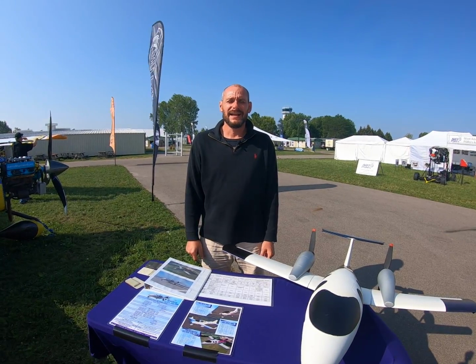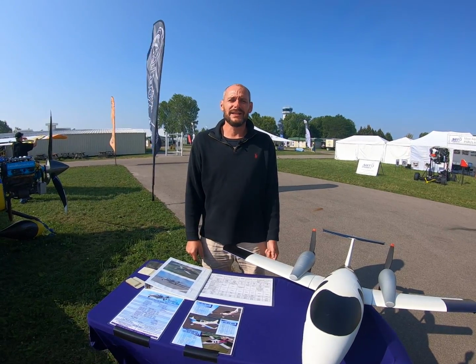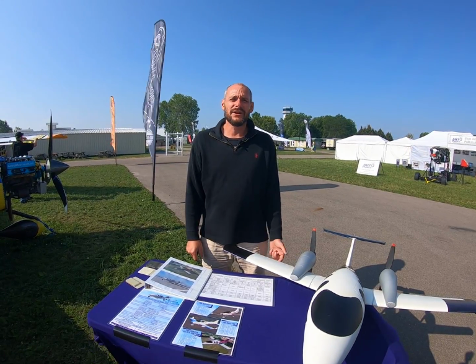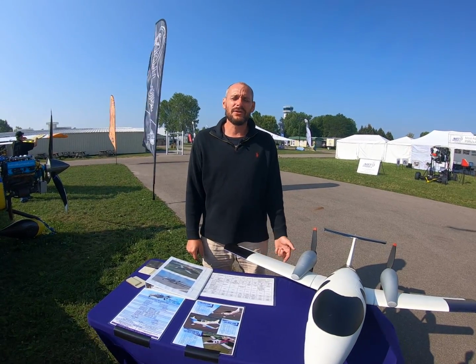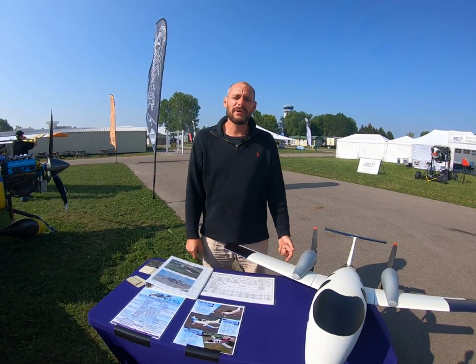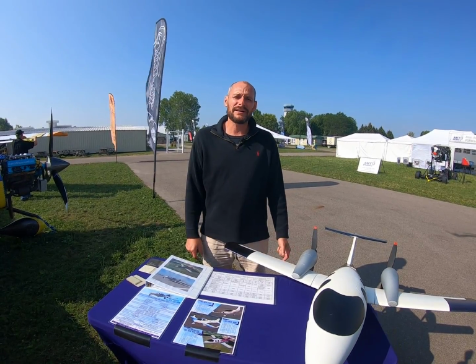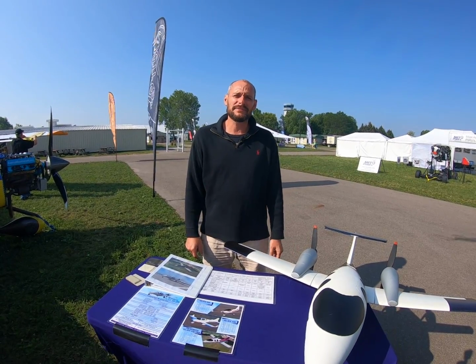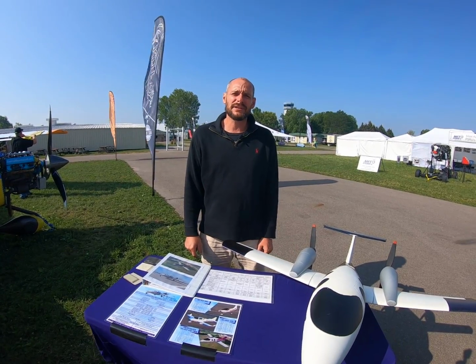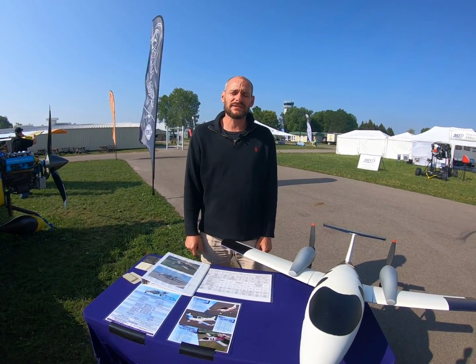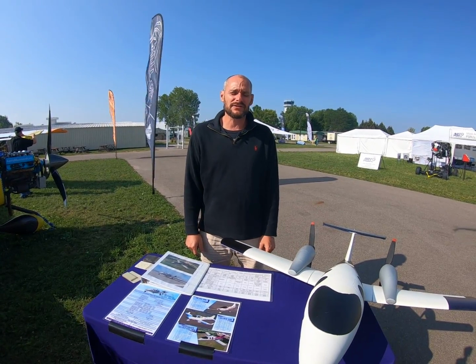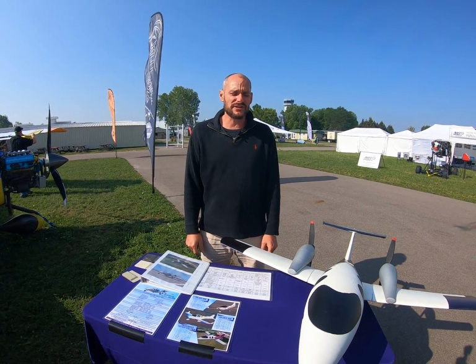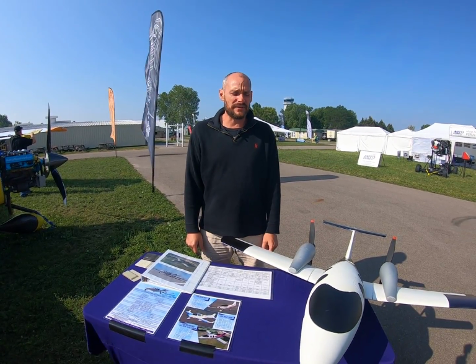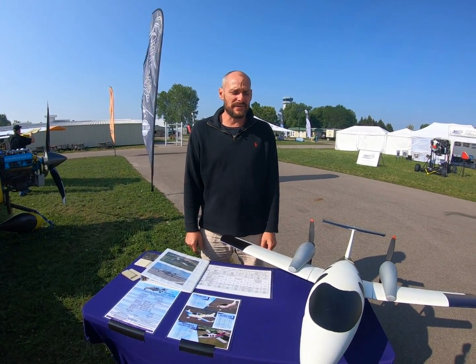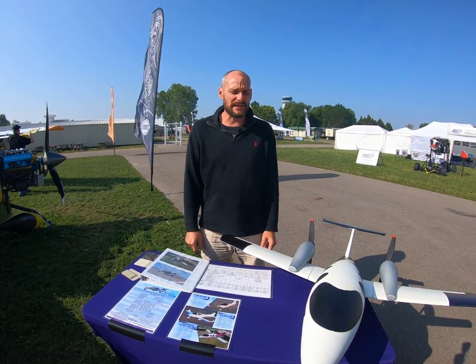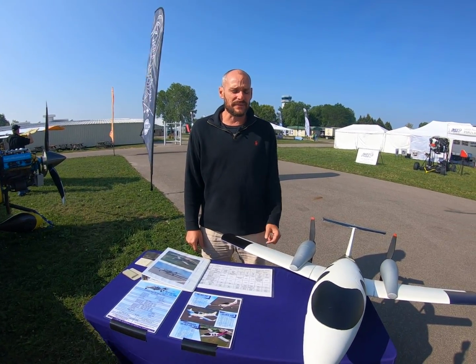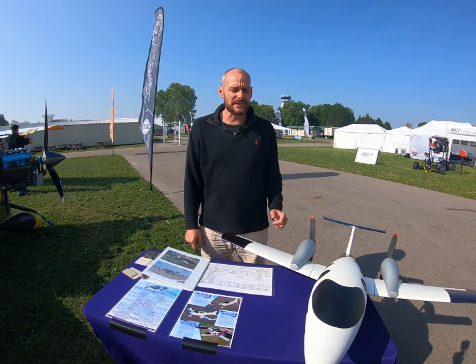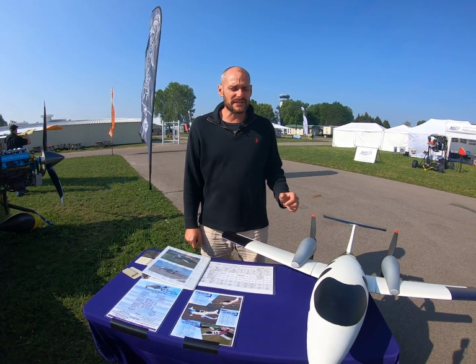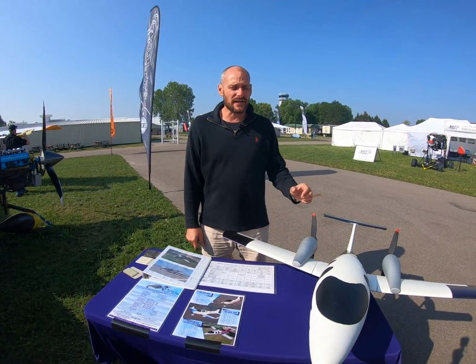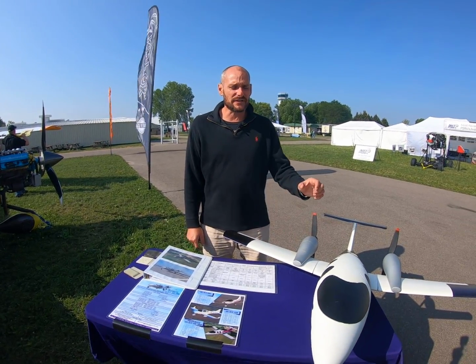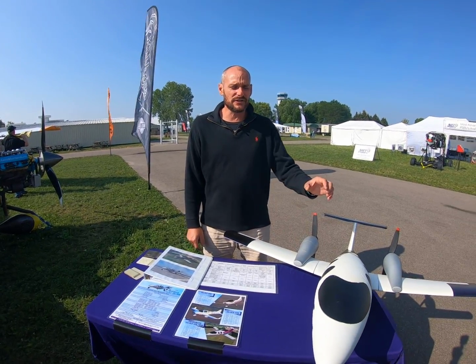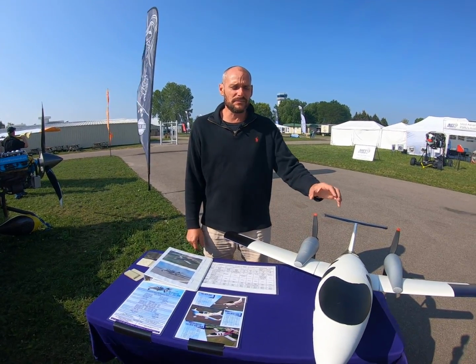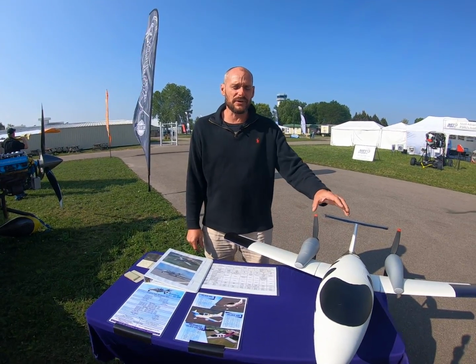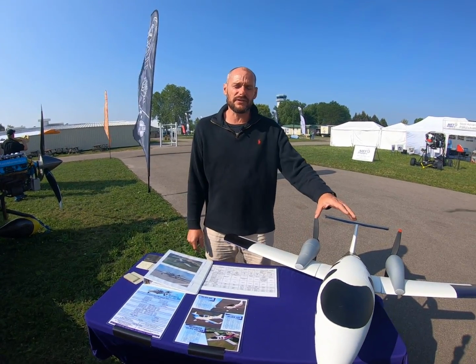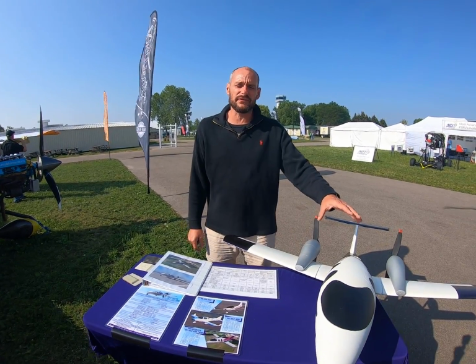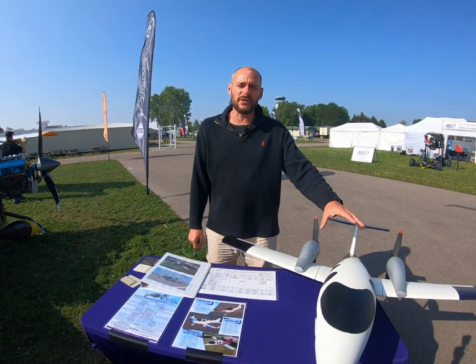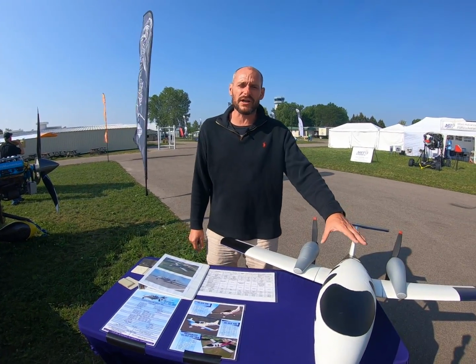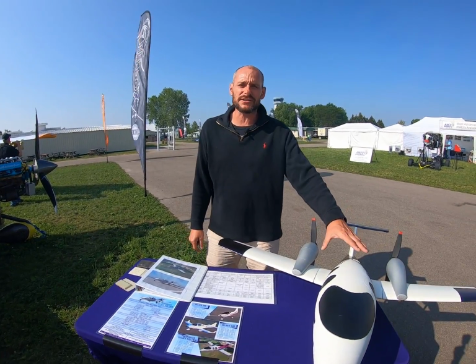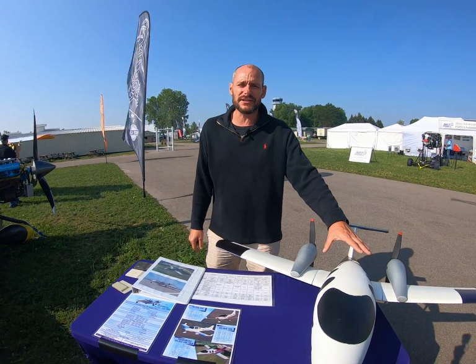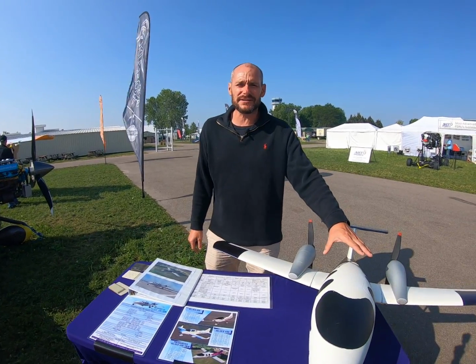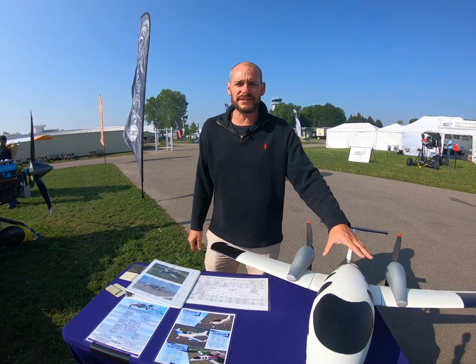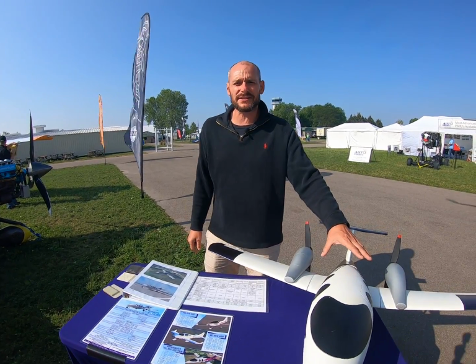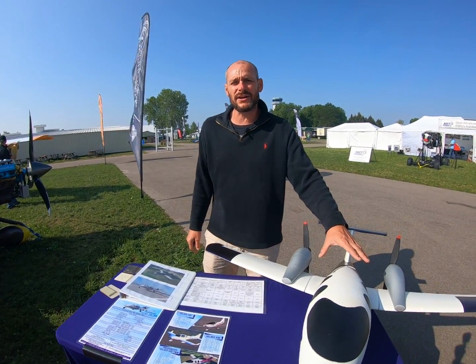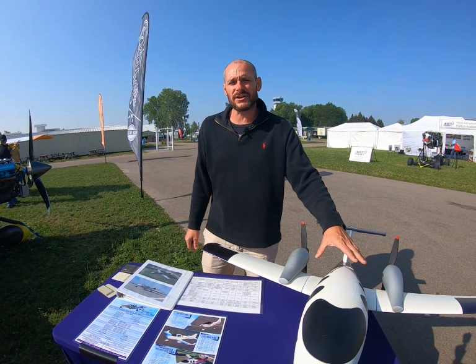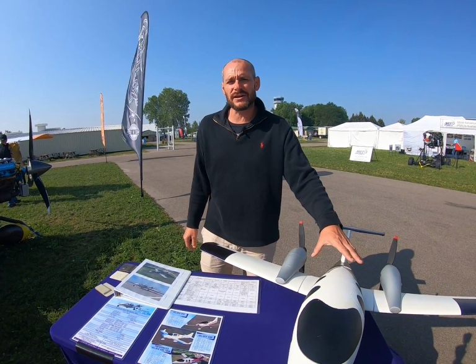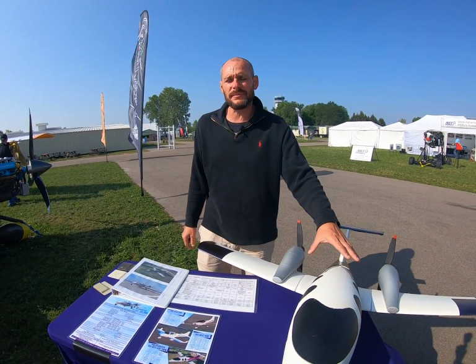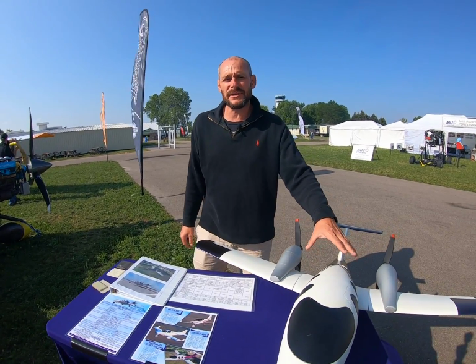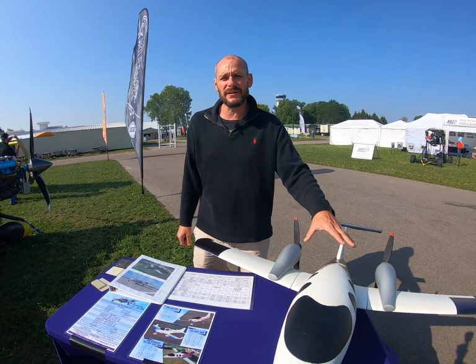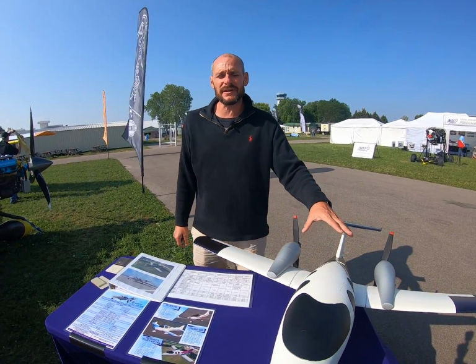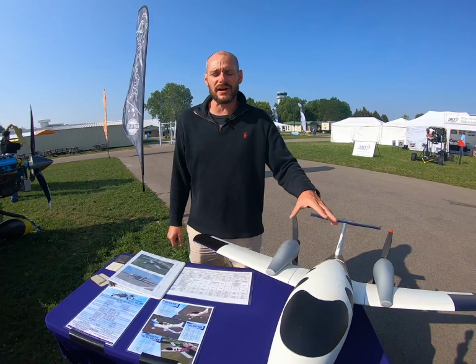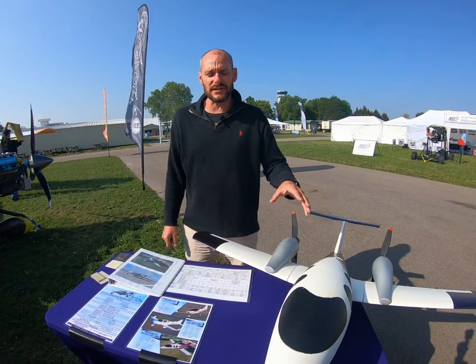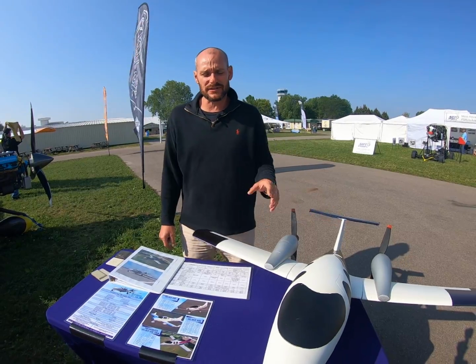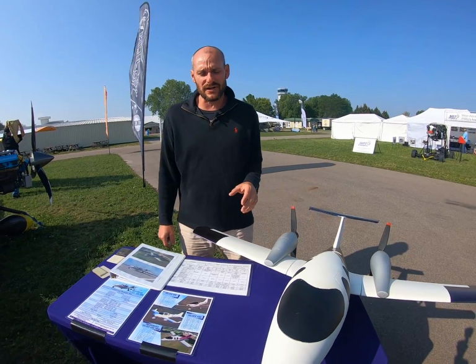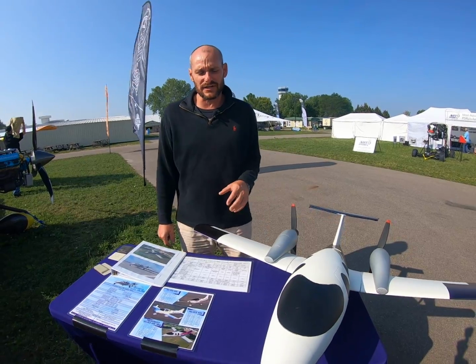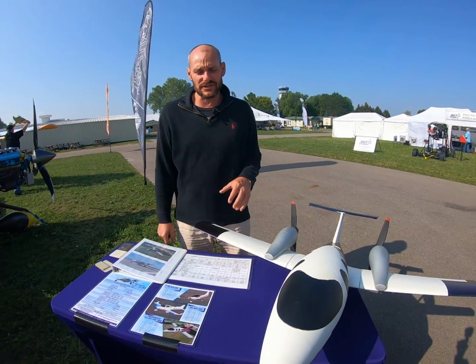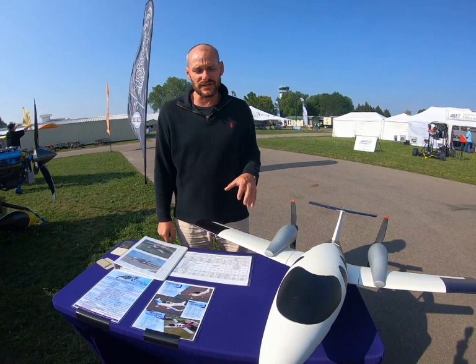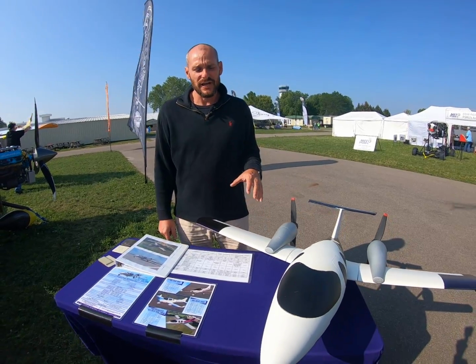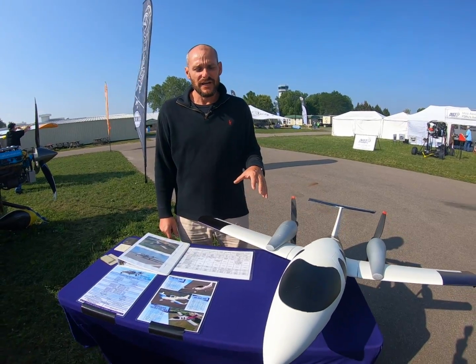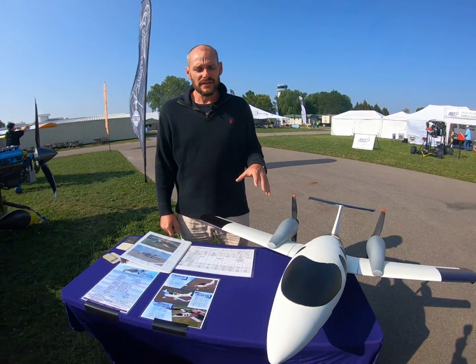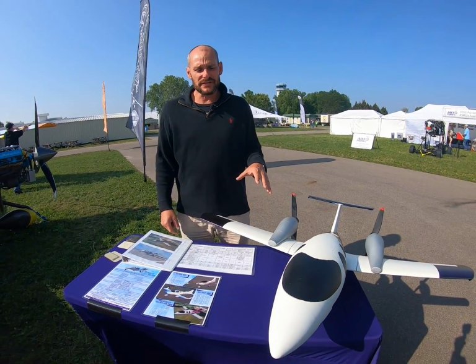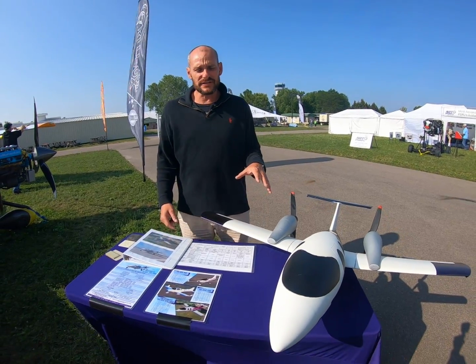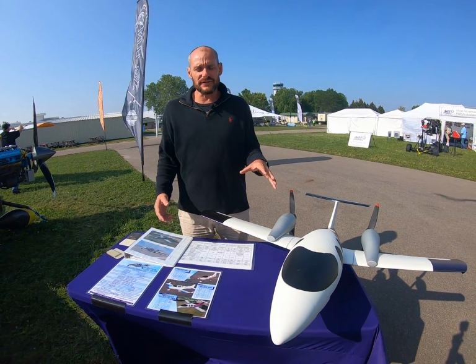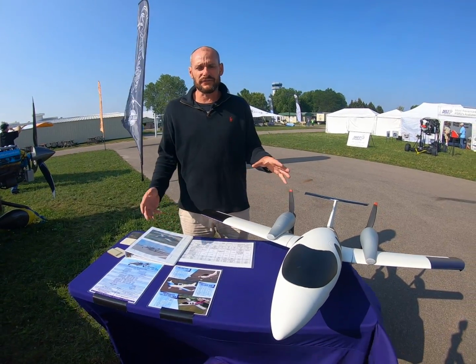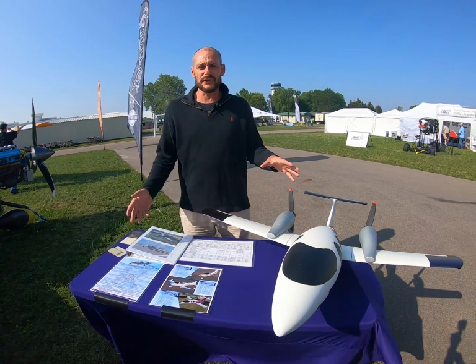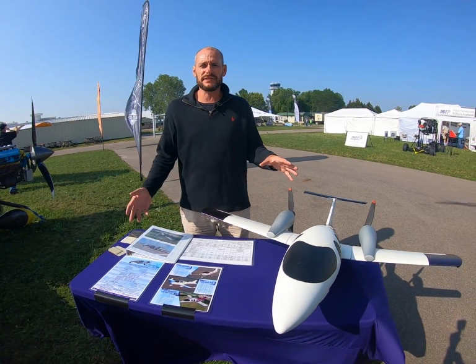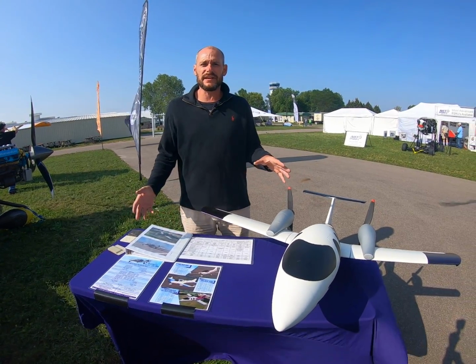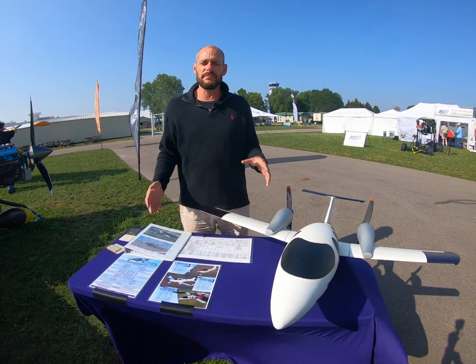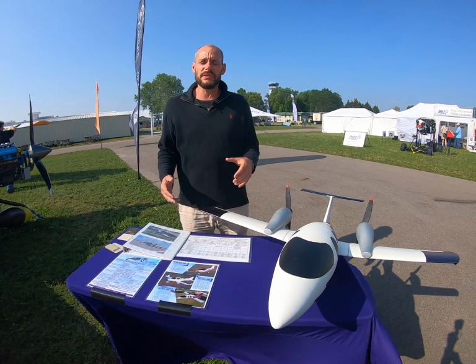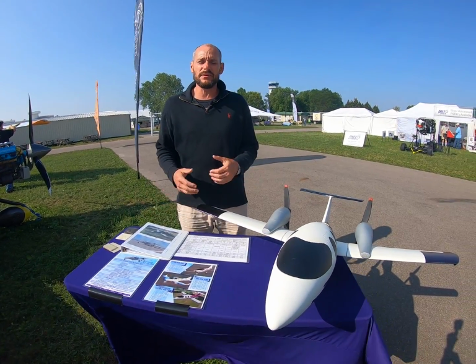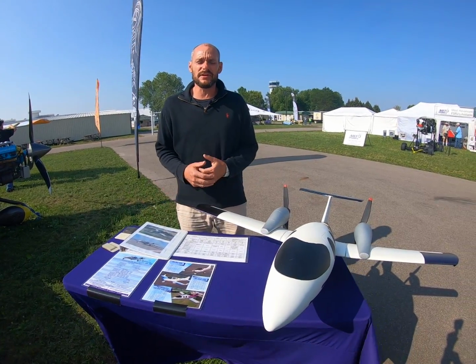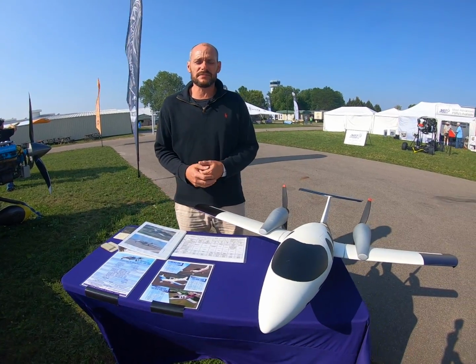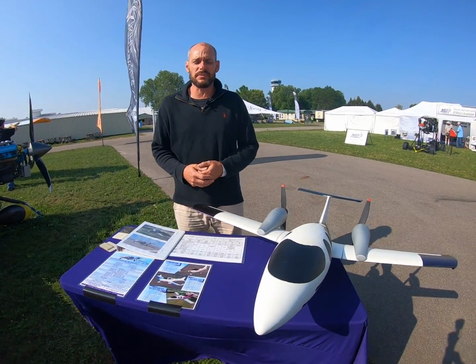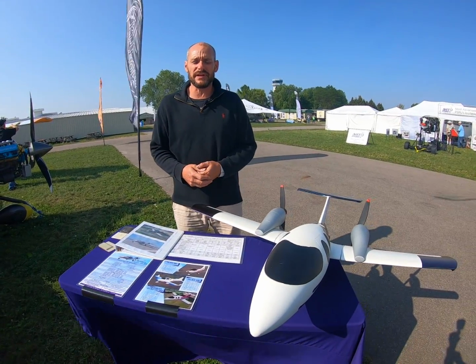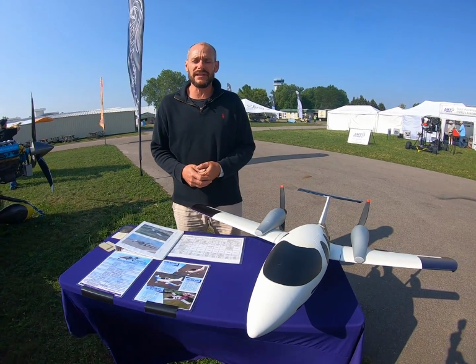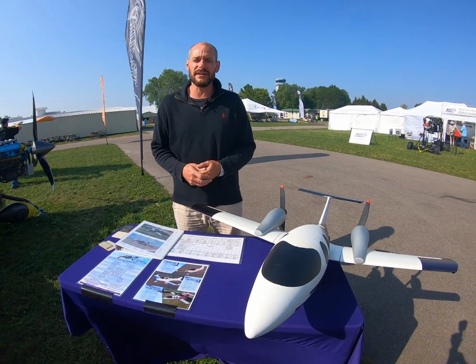Hello, my name is Dr. Jamie. I want to talk to you about the Veloce 600. I'm here at Oshkosh and this is the first debut of this plane.